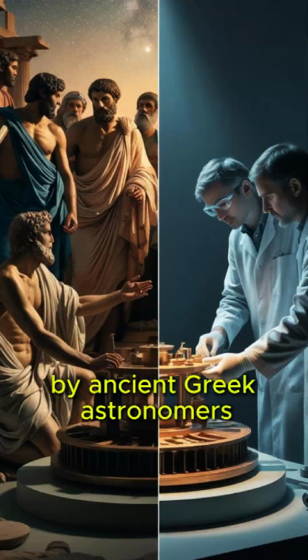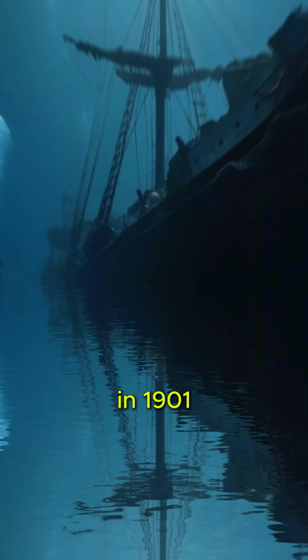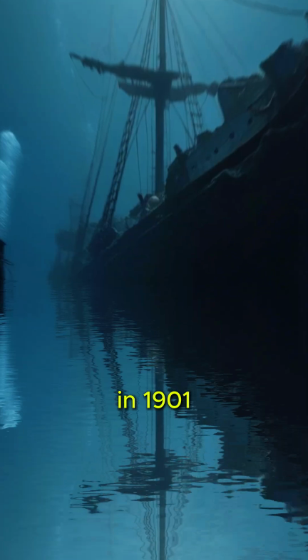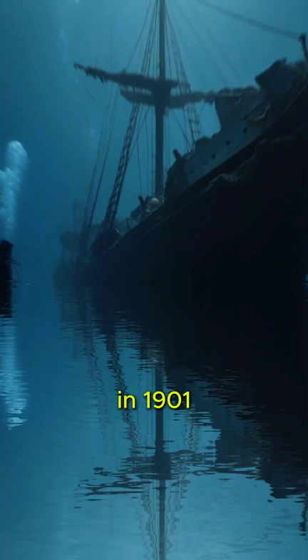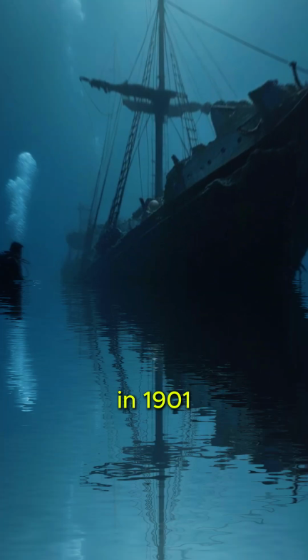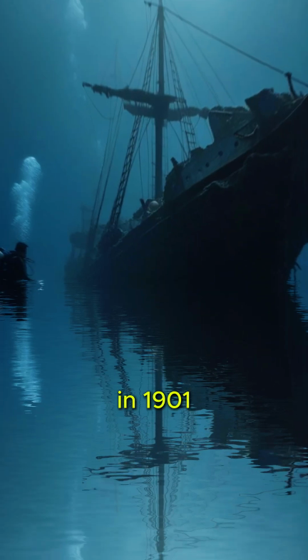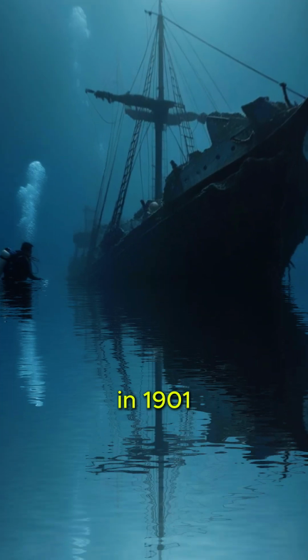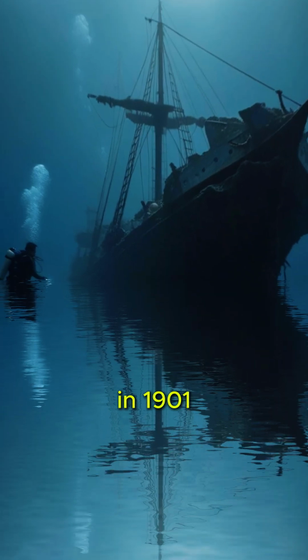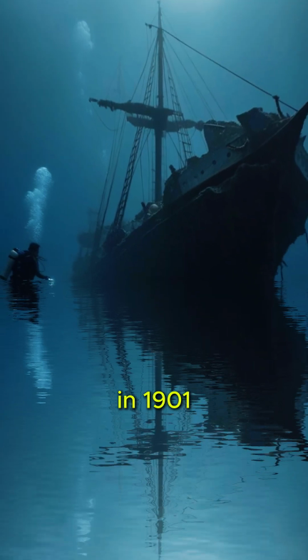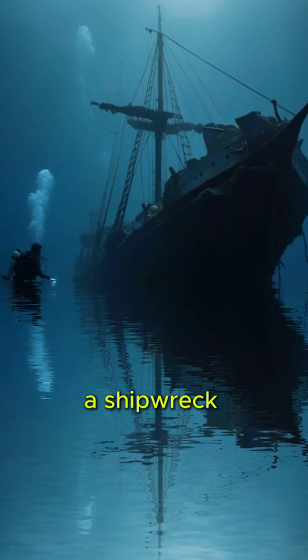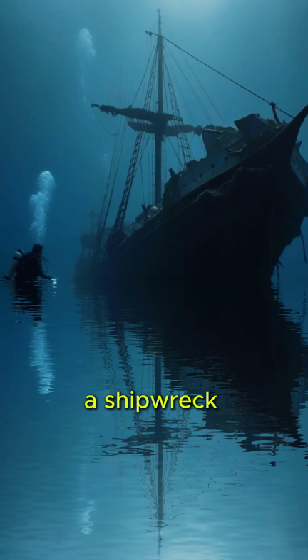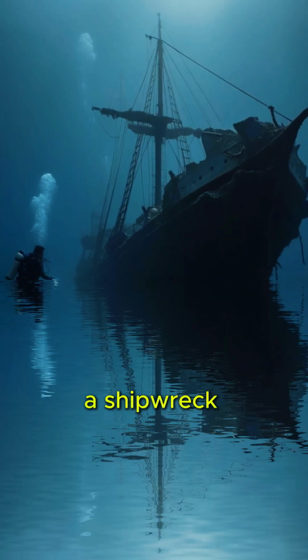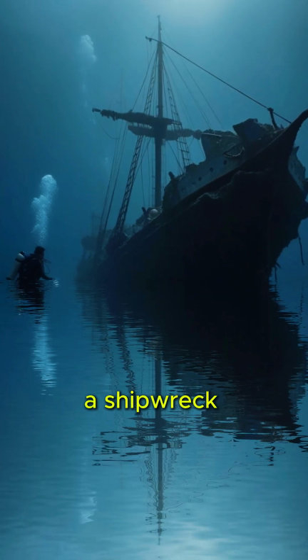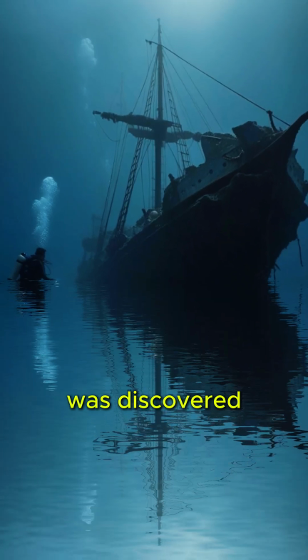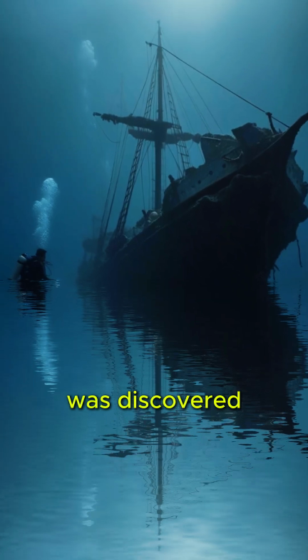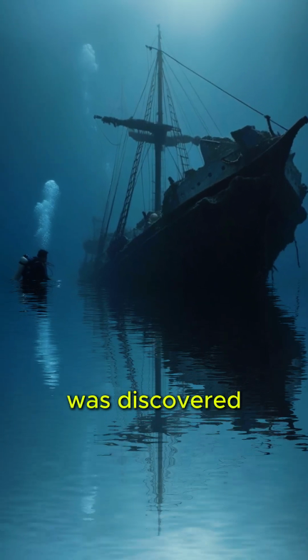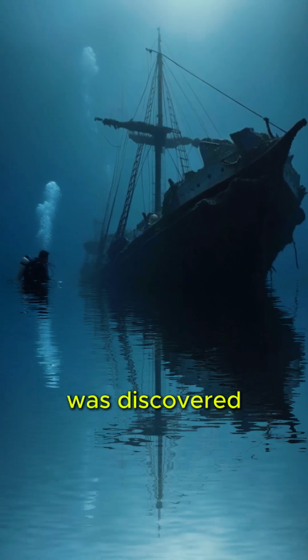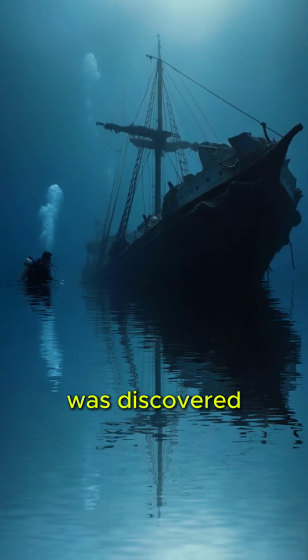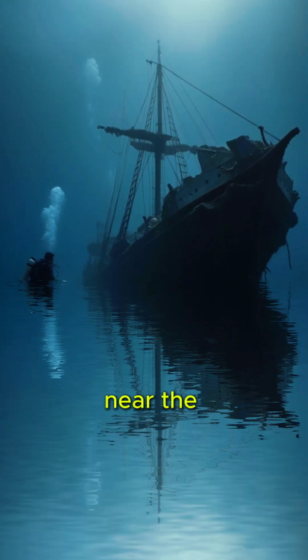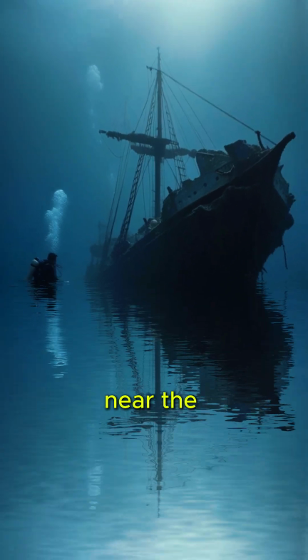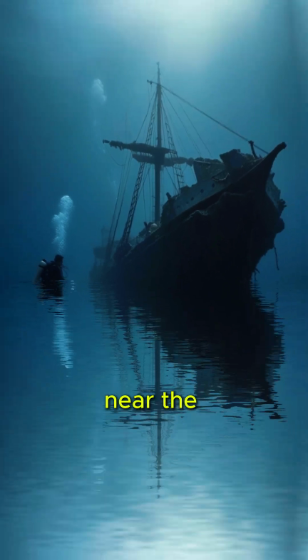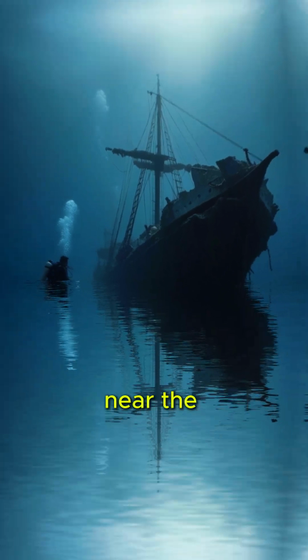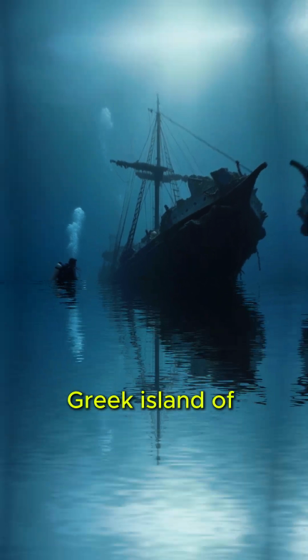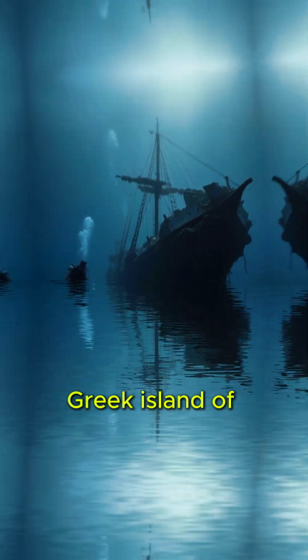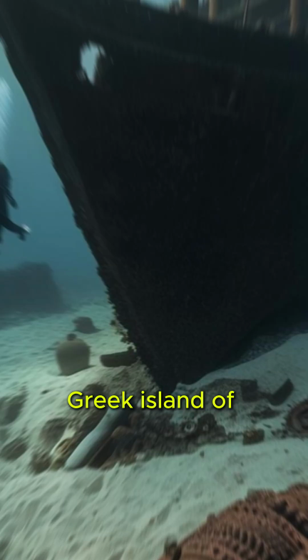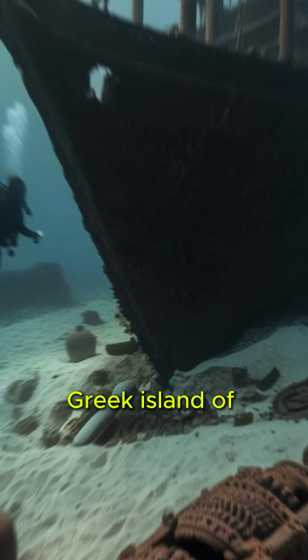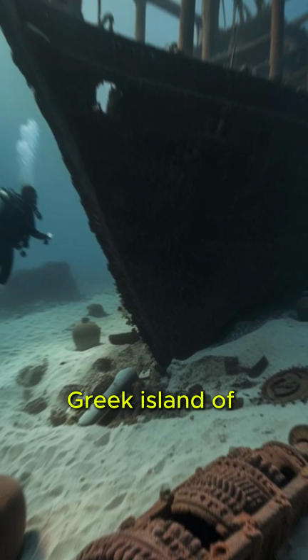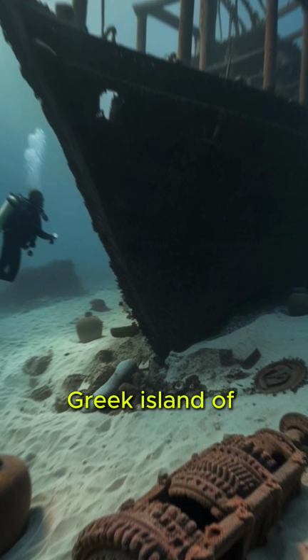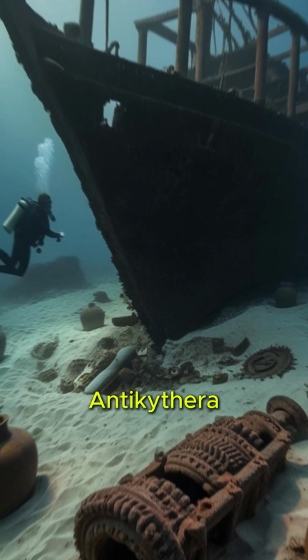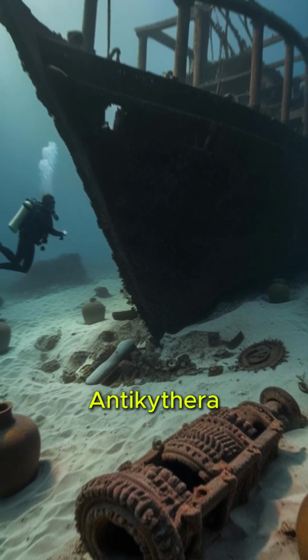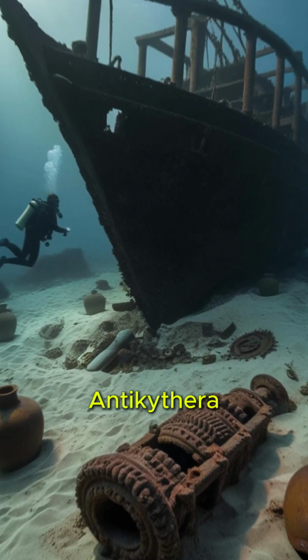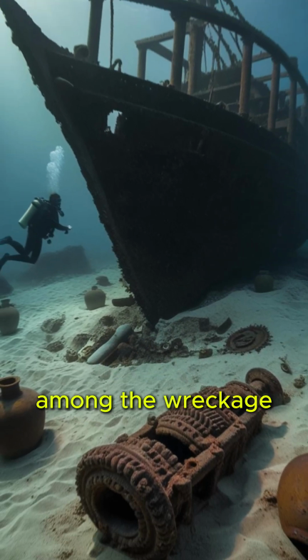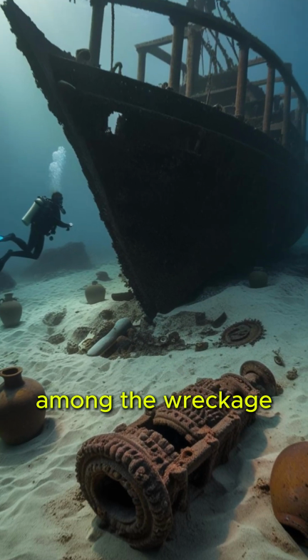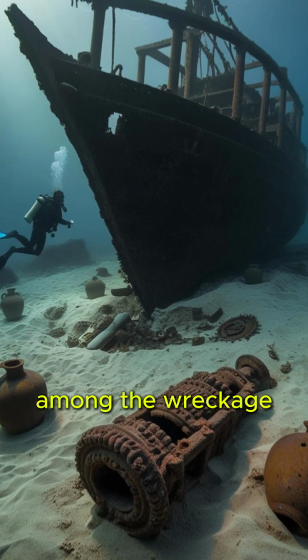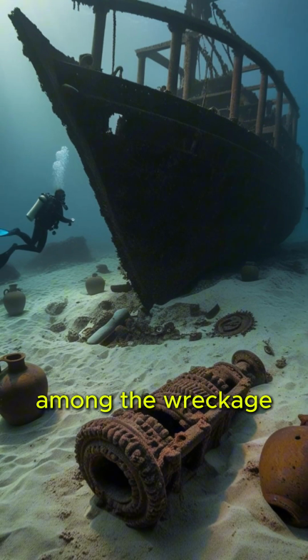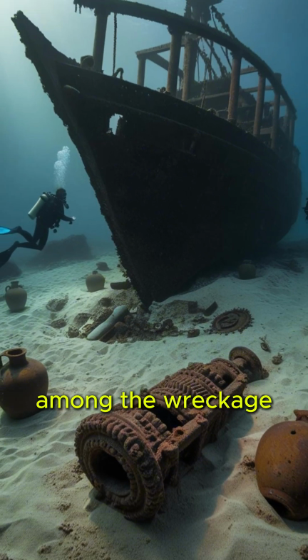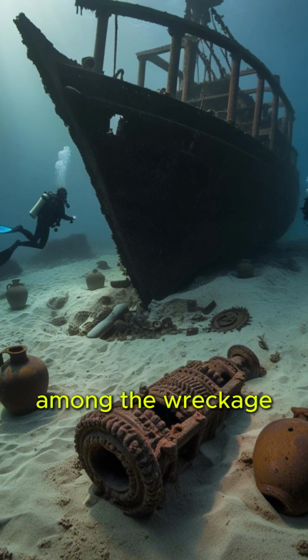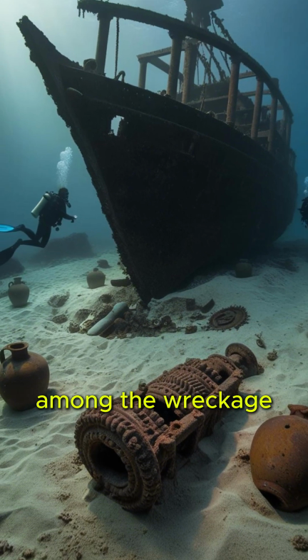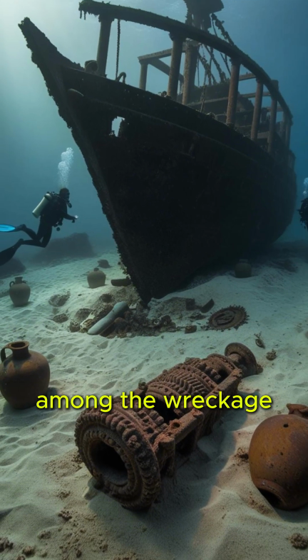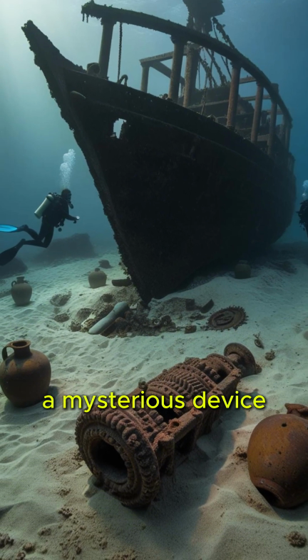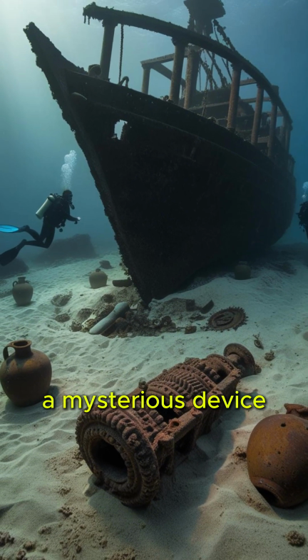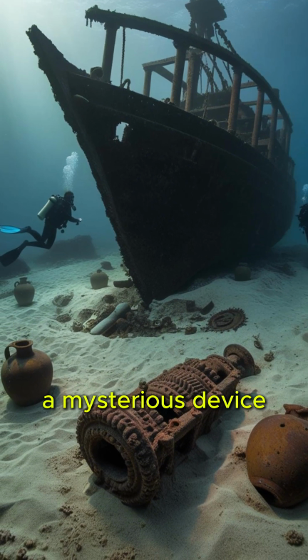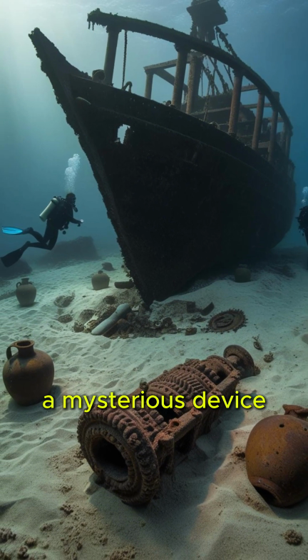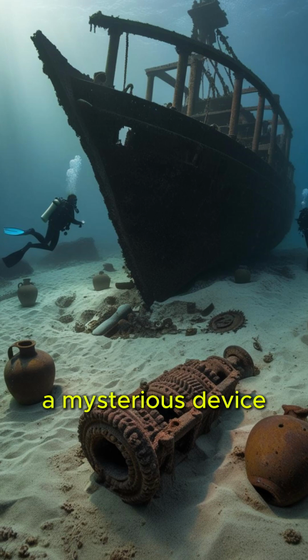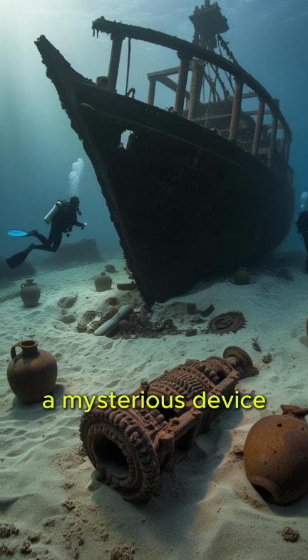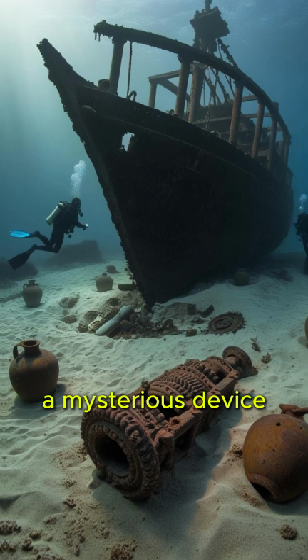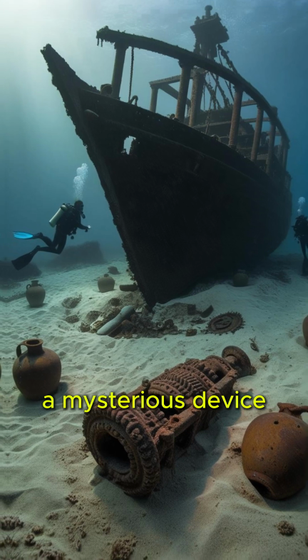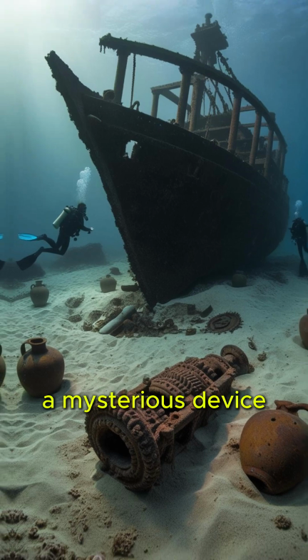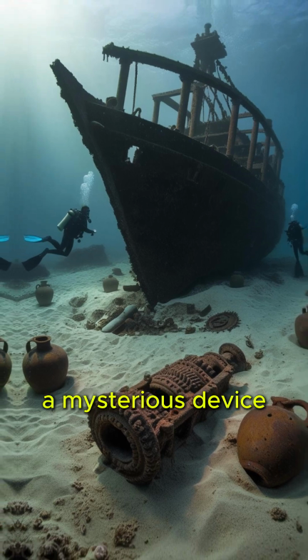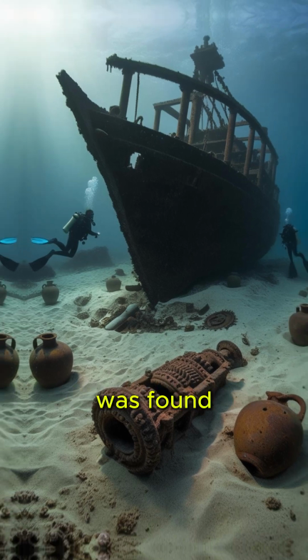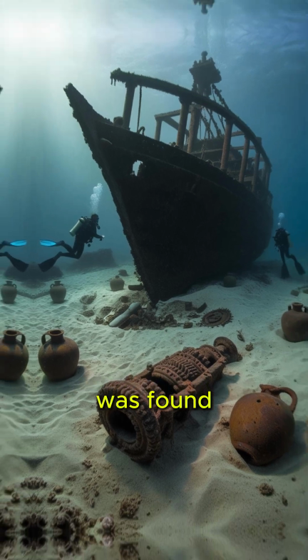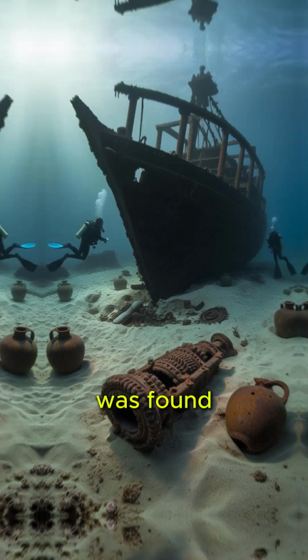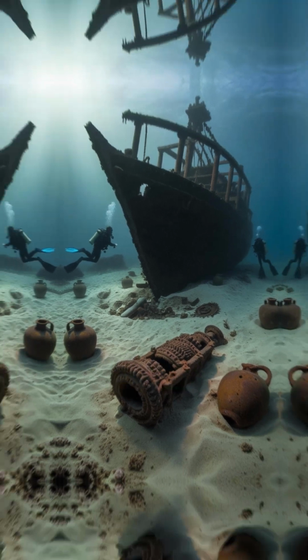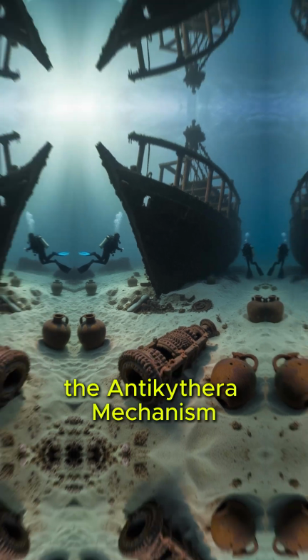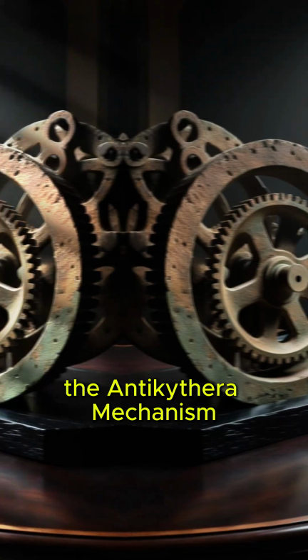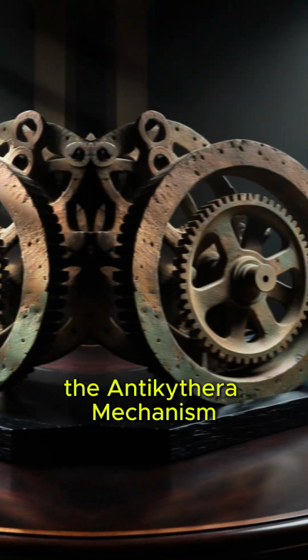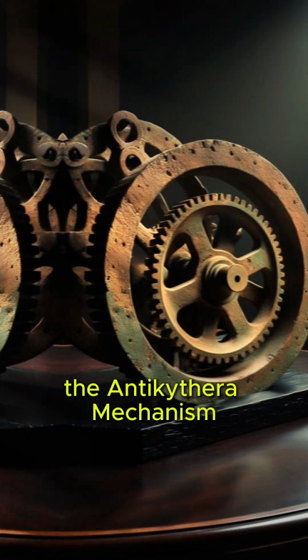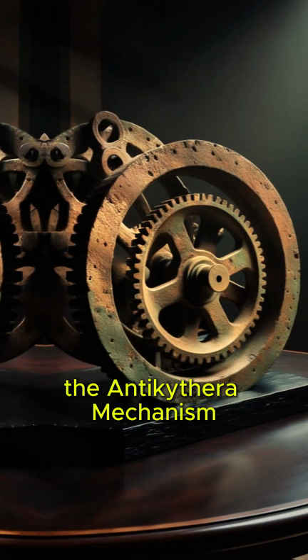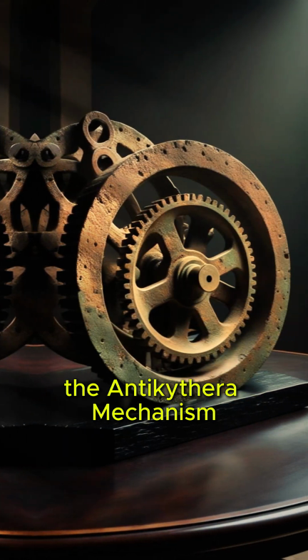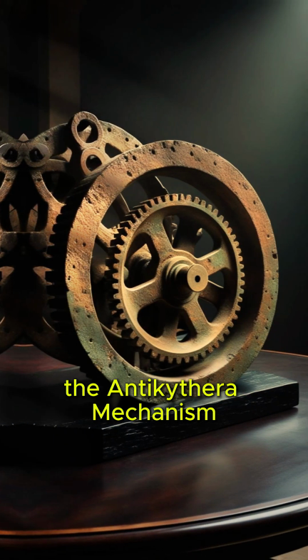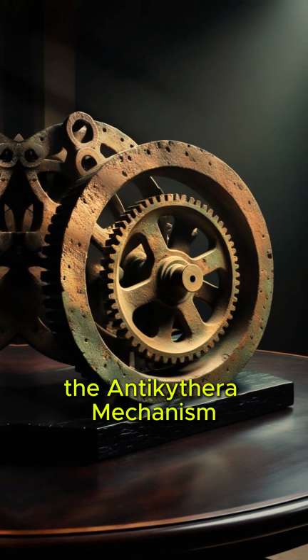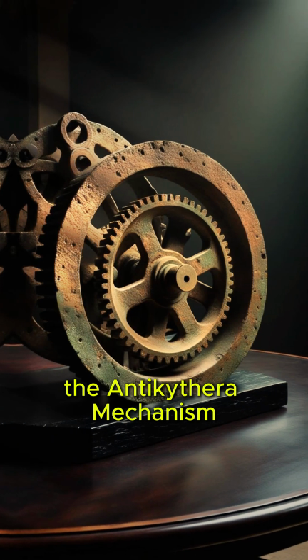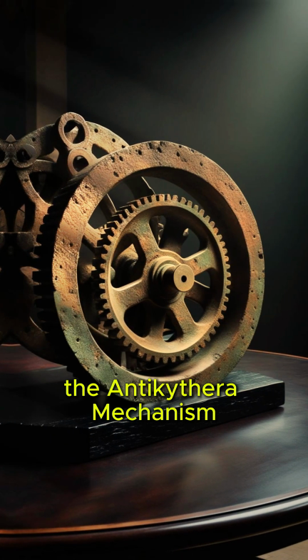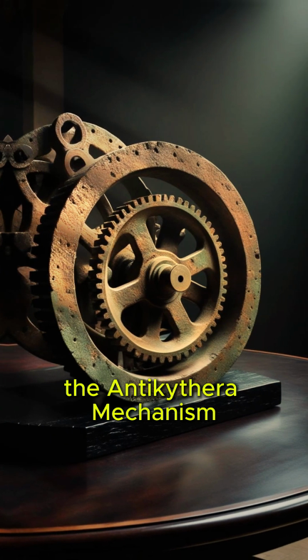In 1901, a shipwreck was discovered near the Greek island of Antikythera. Among the wreckage, a mysterious device was found — the Antikythera Mechanism.